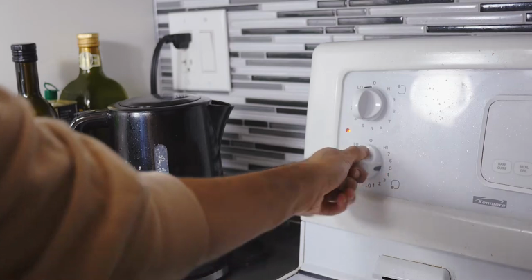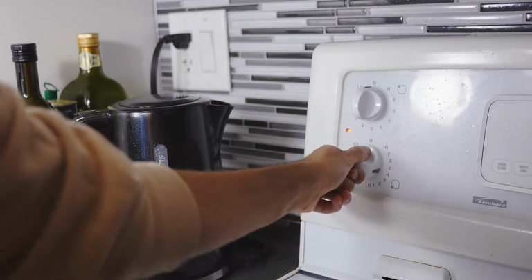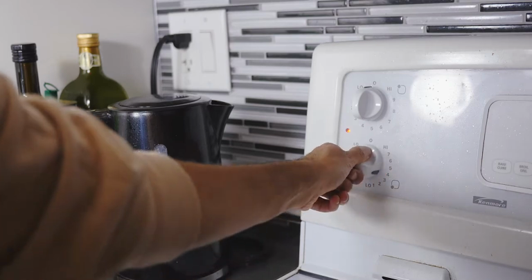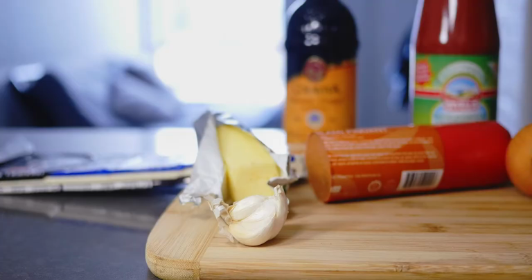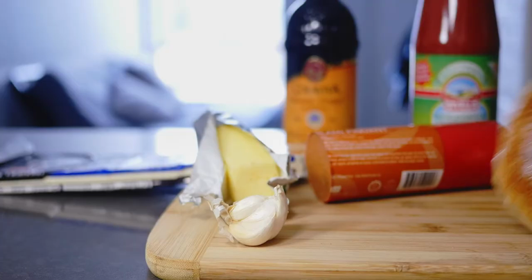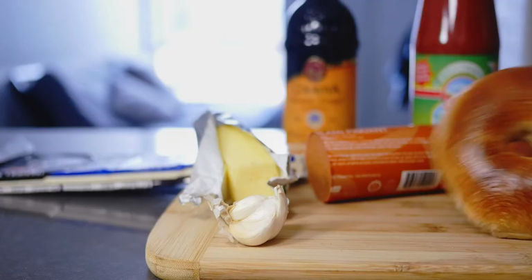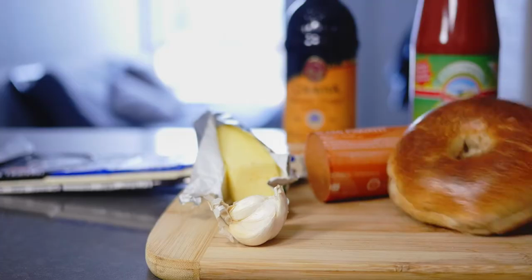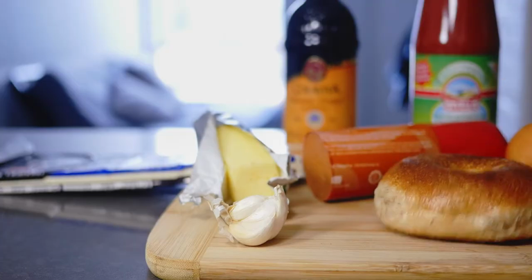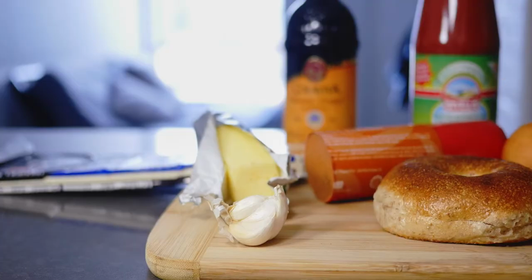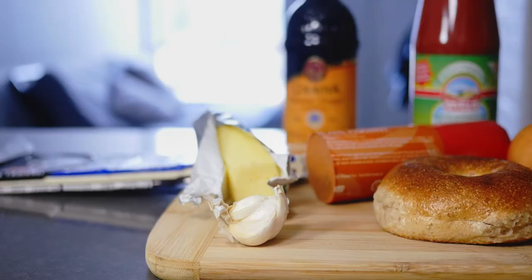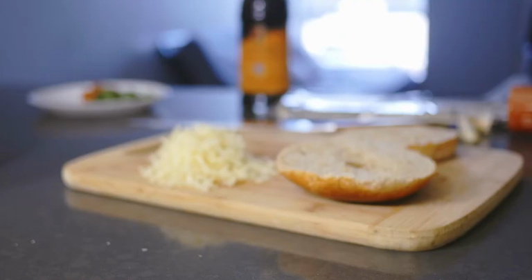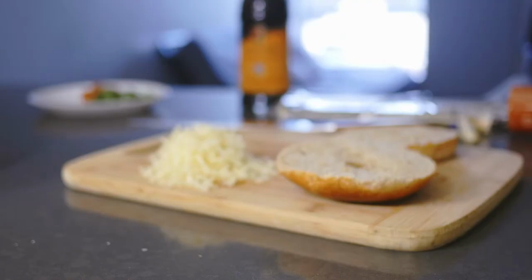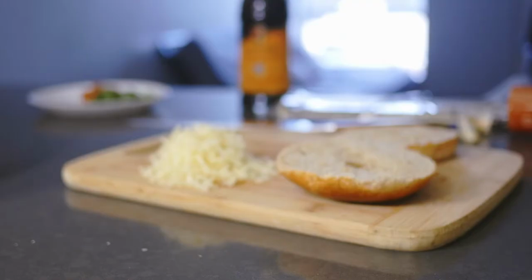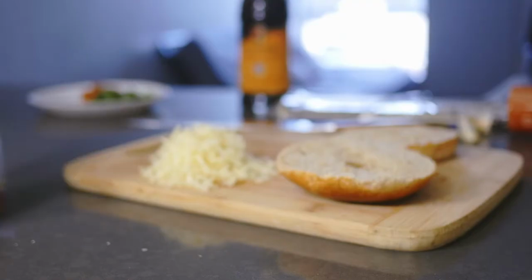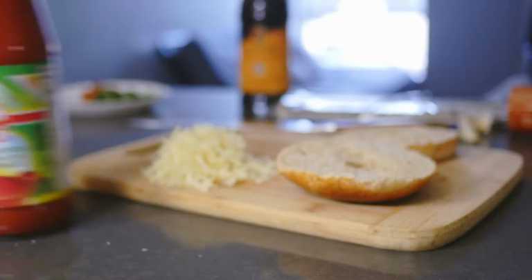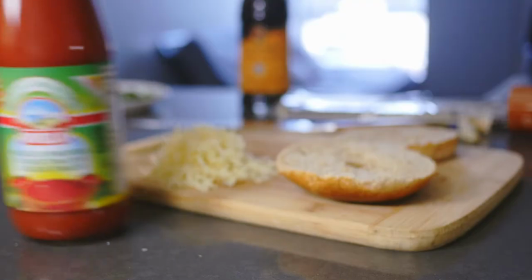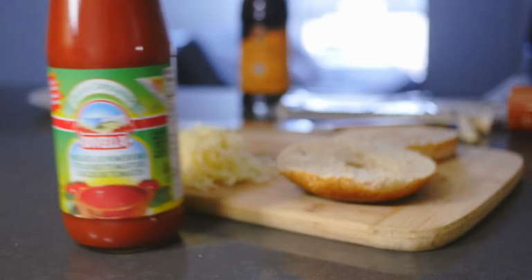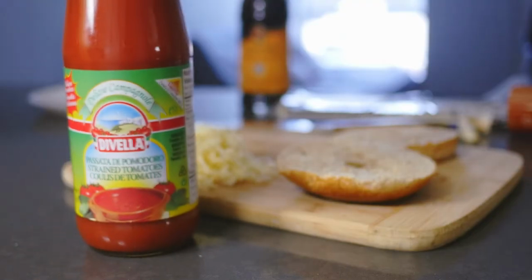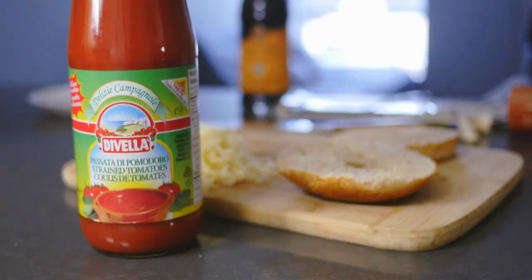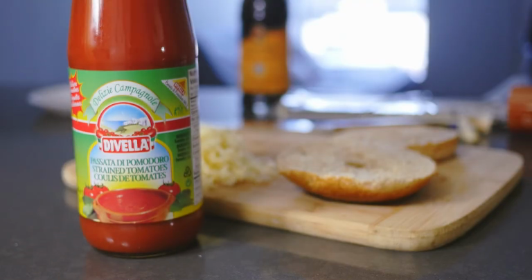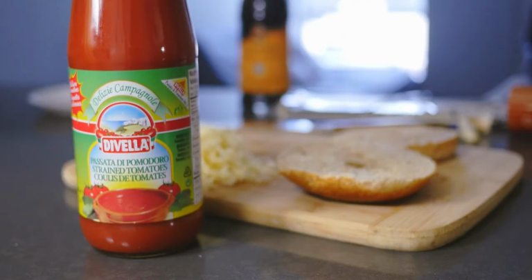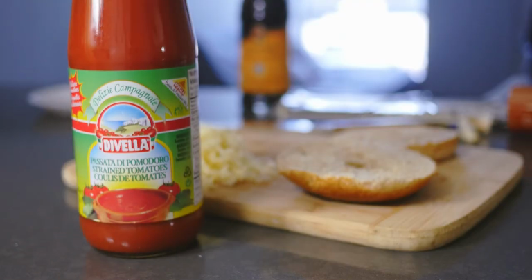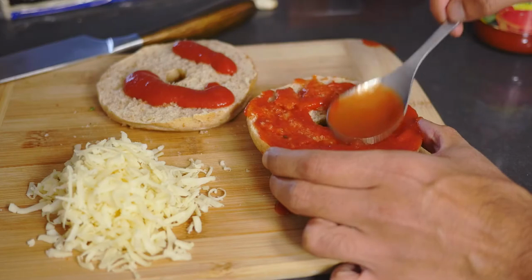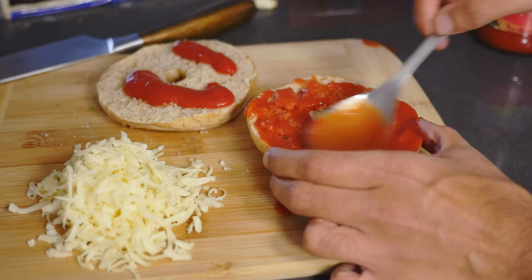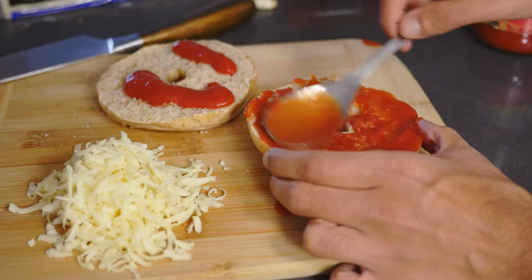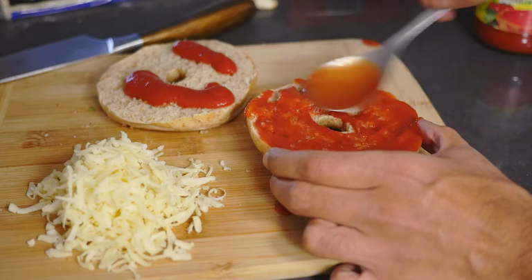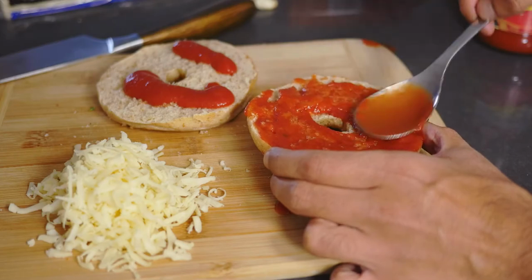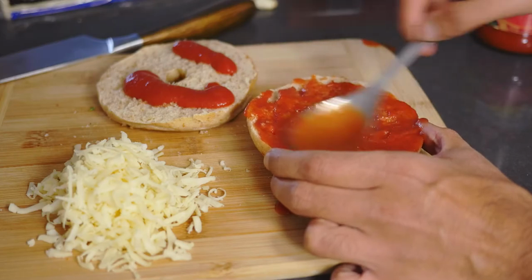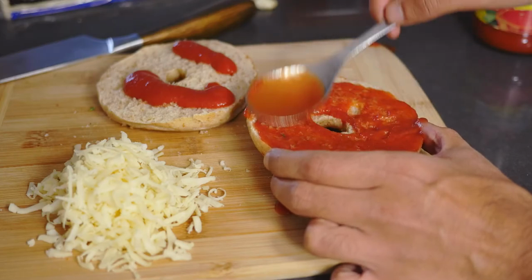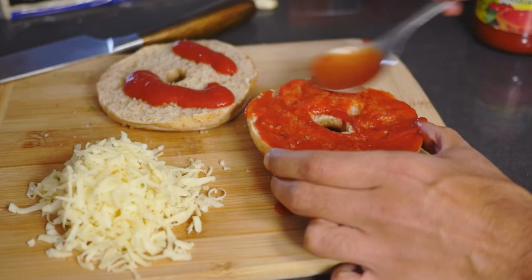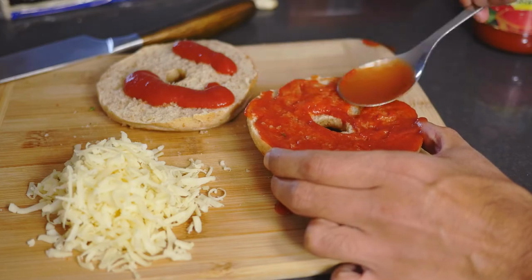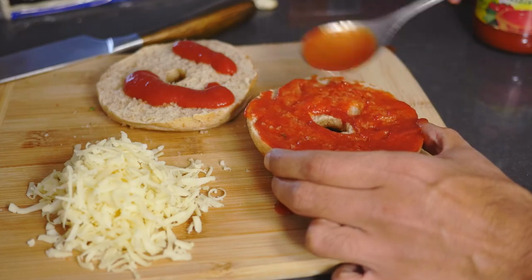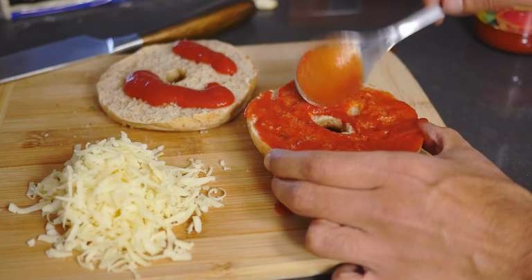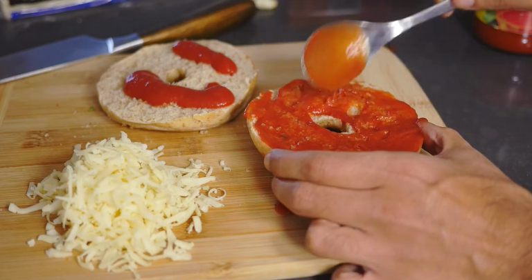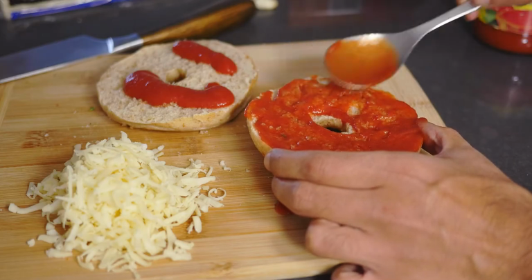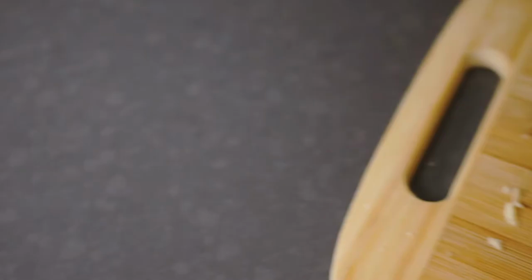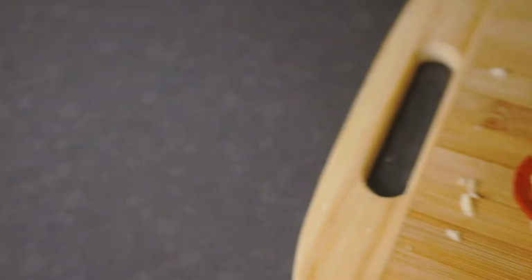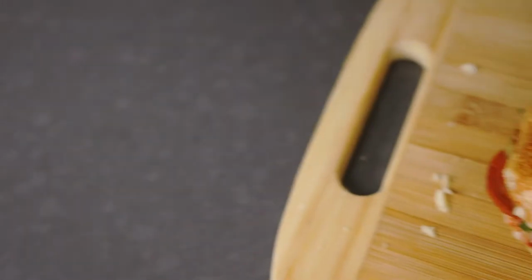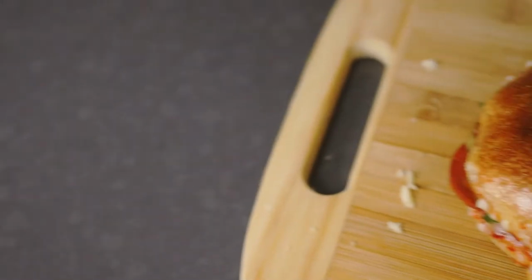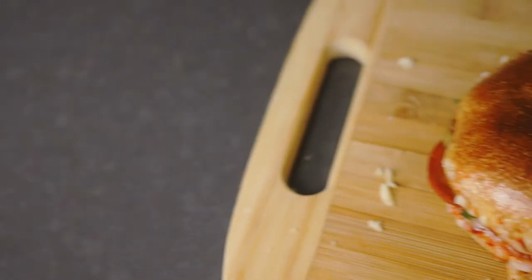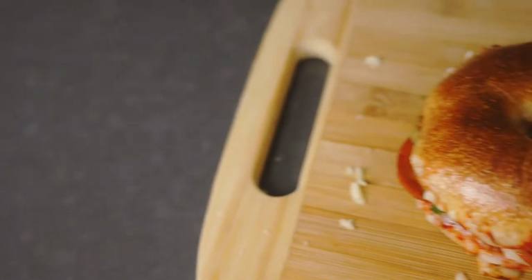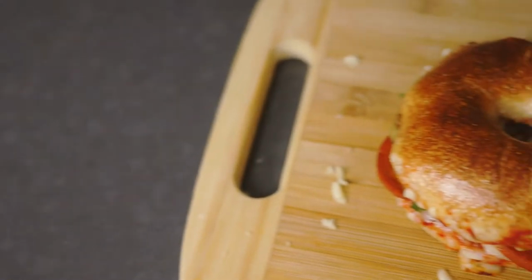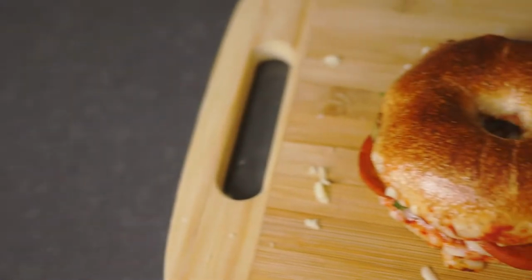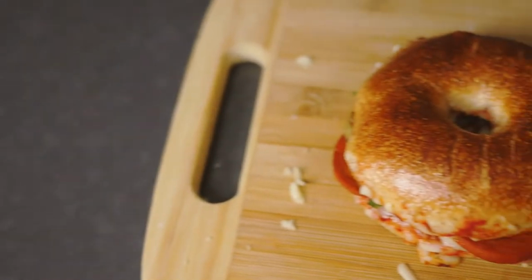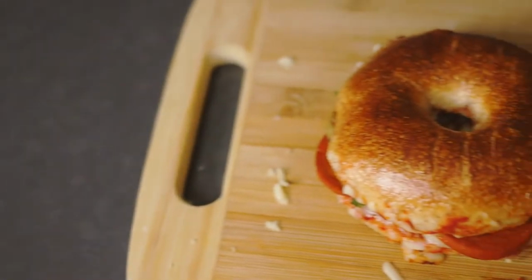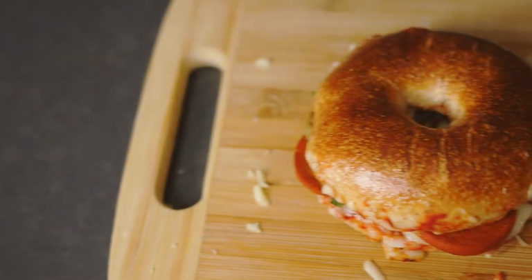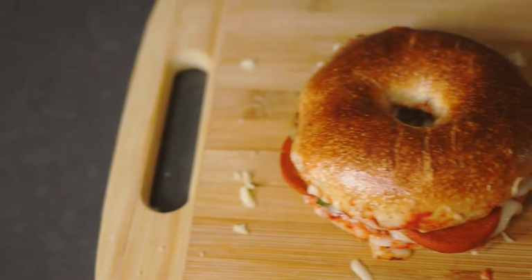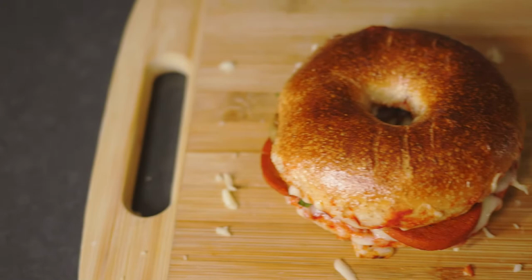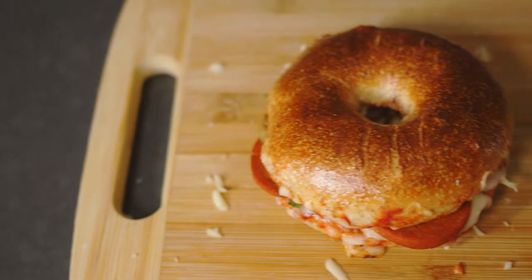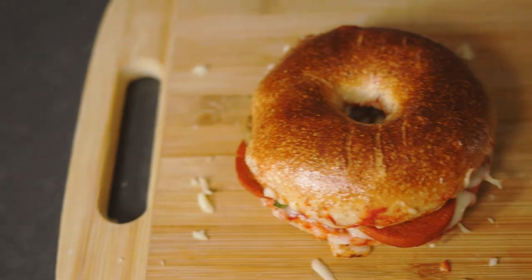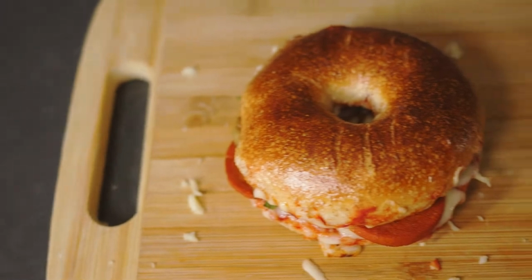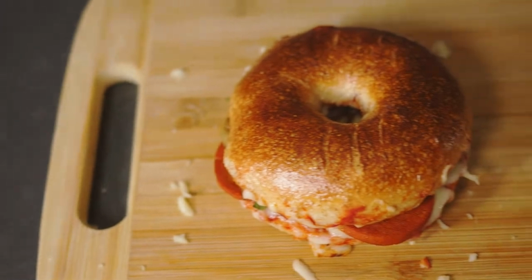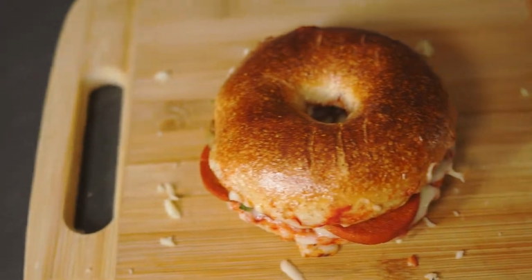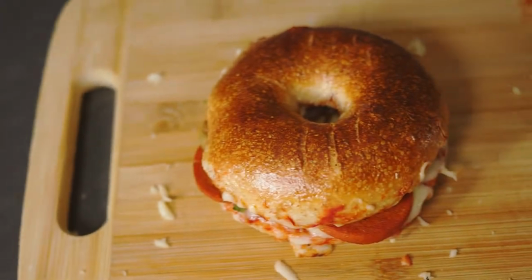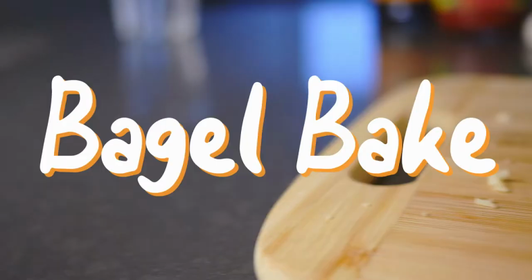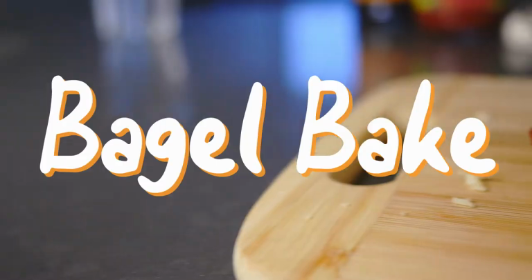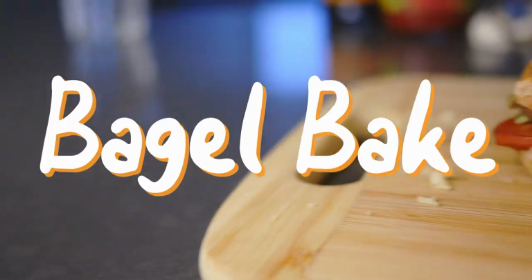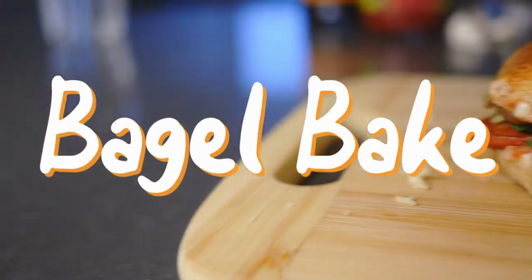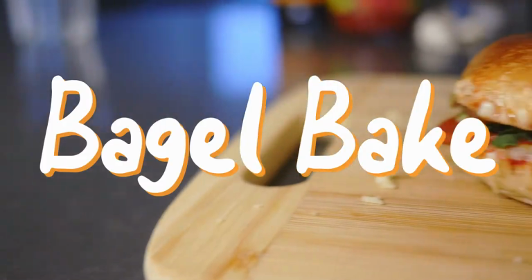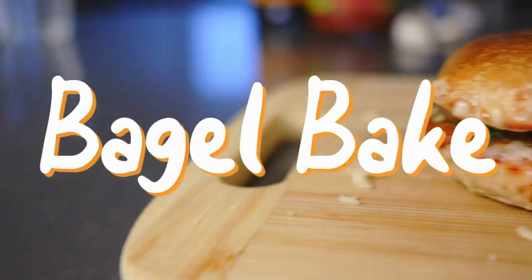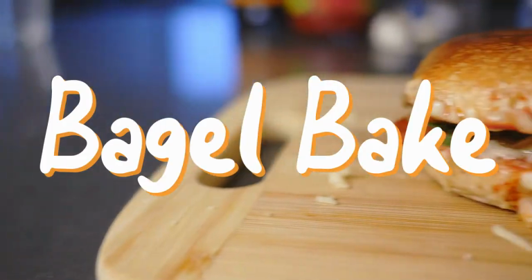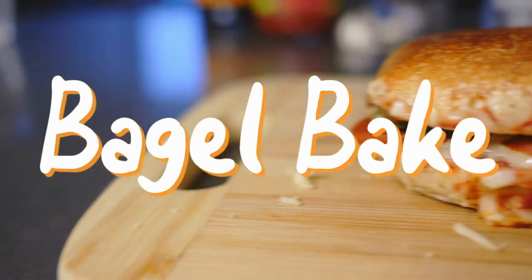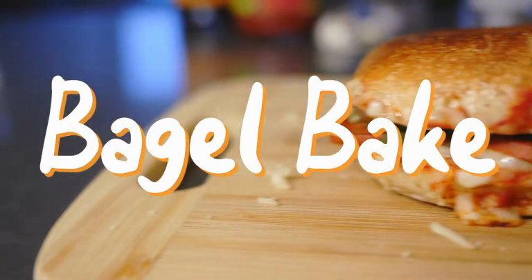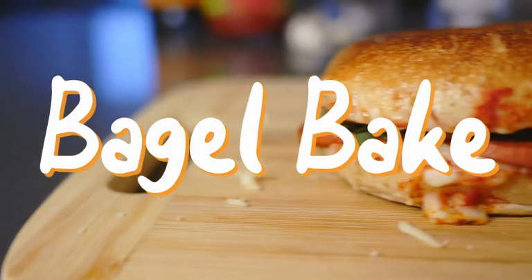So I've never even seen a pizza bagel, but I thought I'd give it a shot — and as it turns out, it's delicious. This is my Bagel Bake.